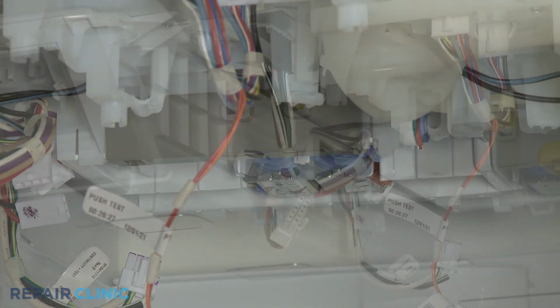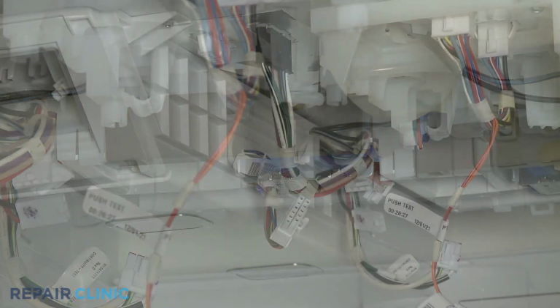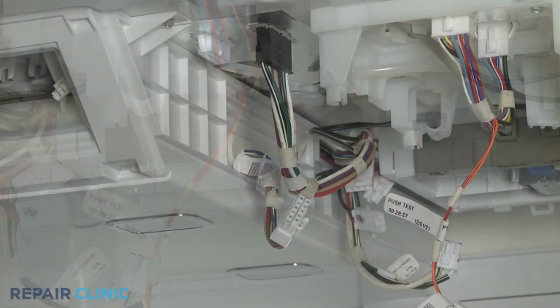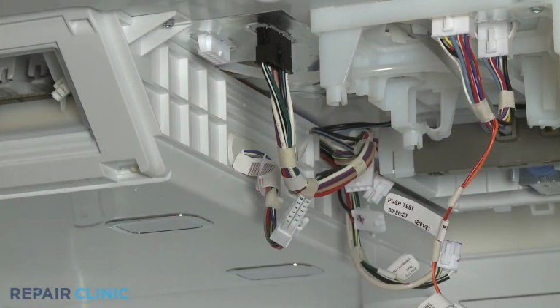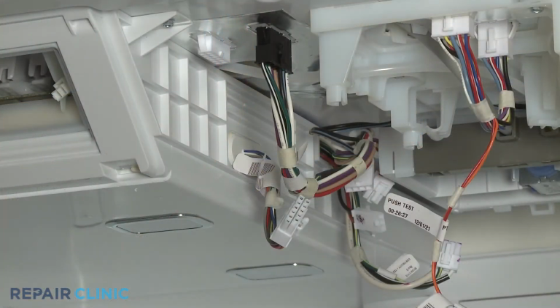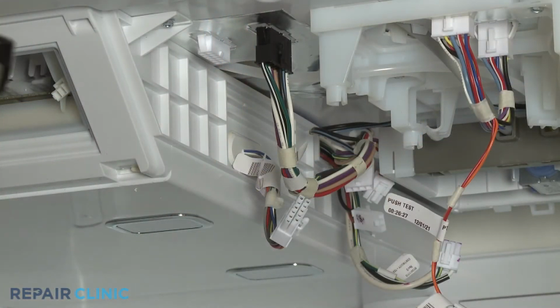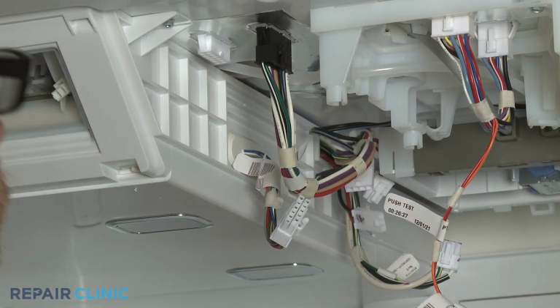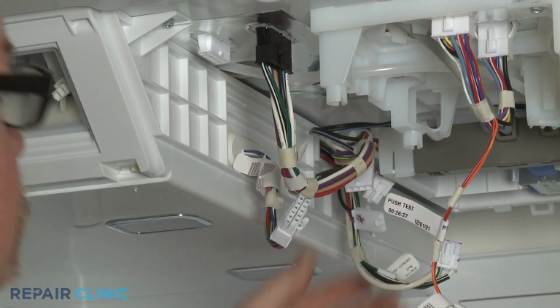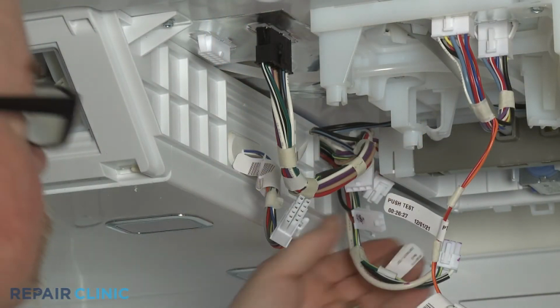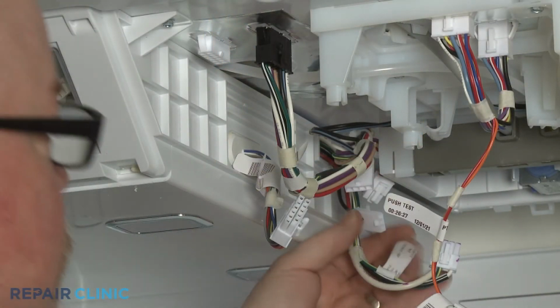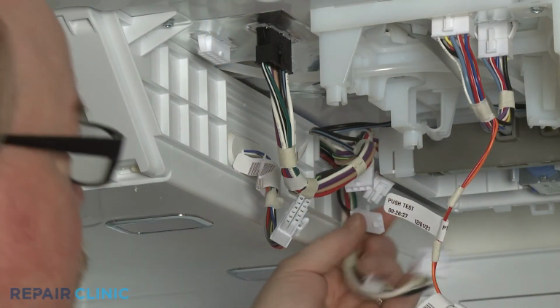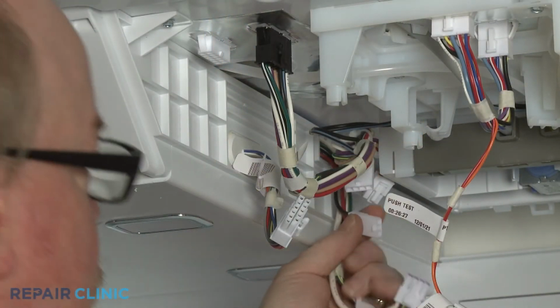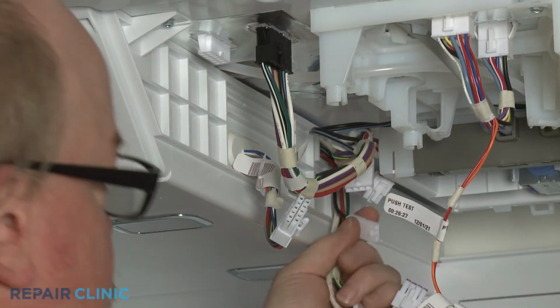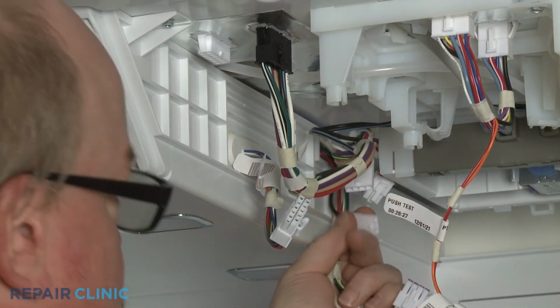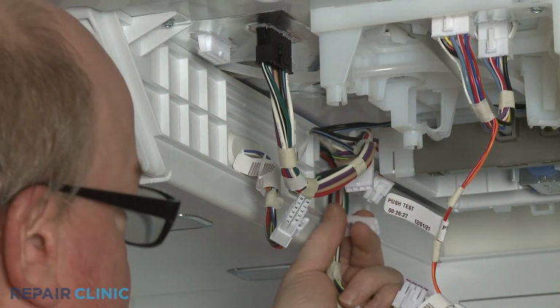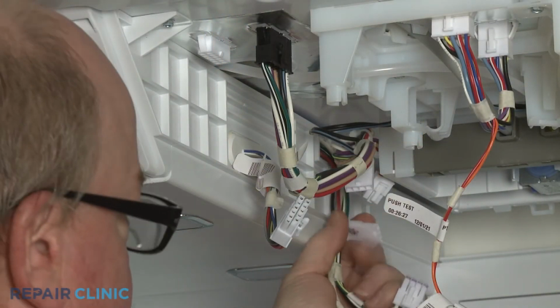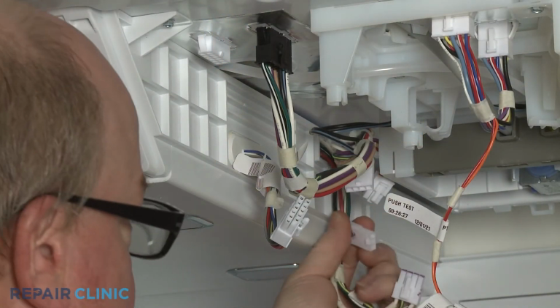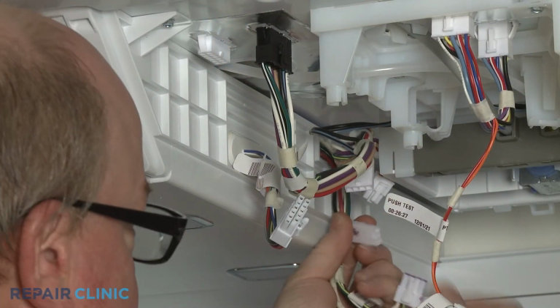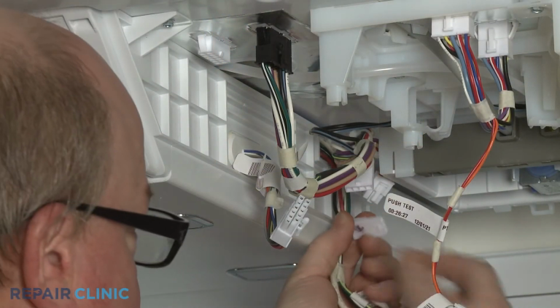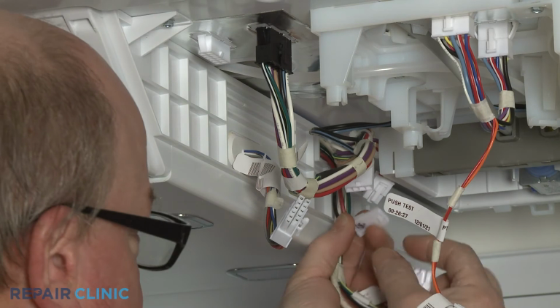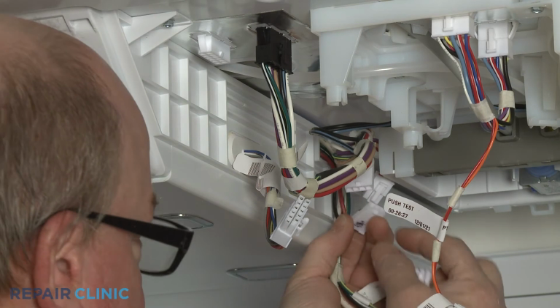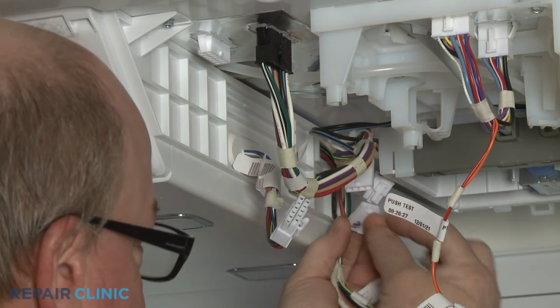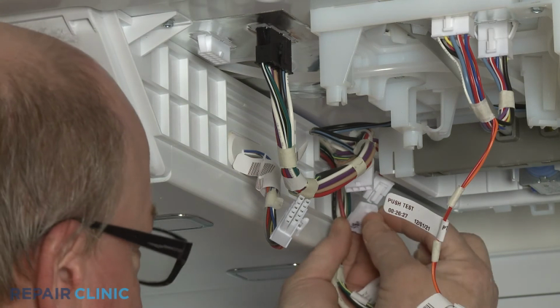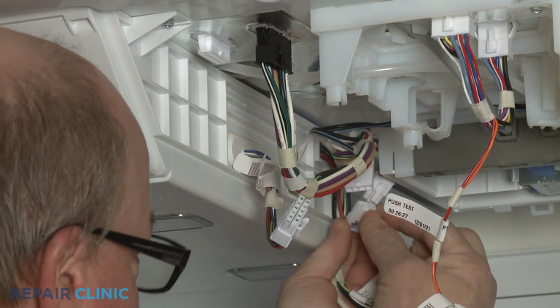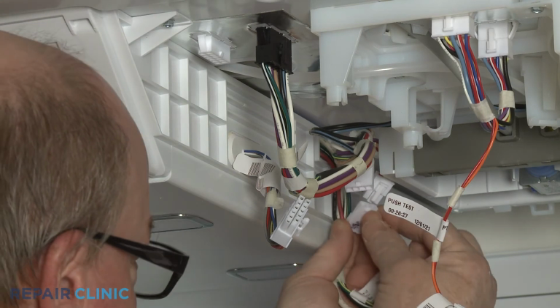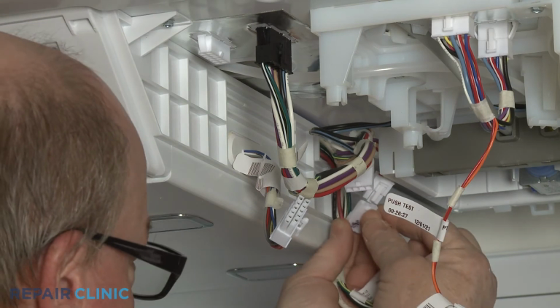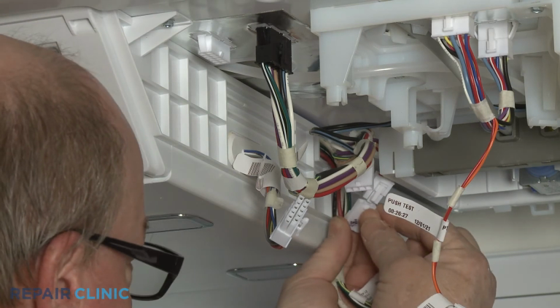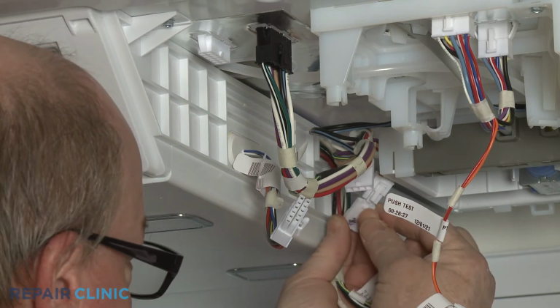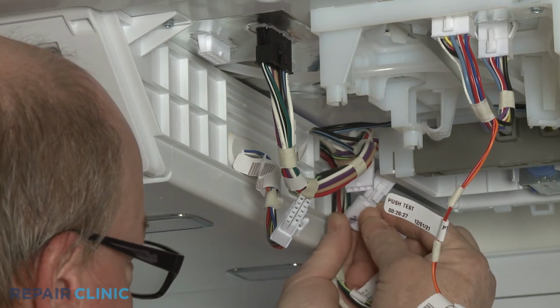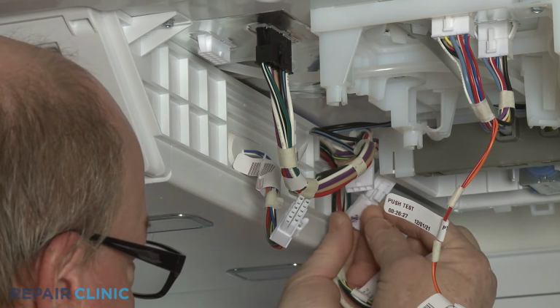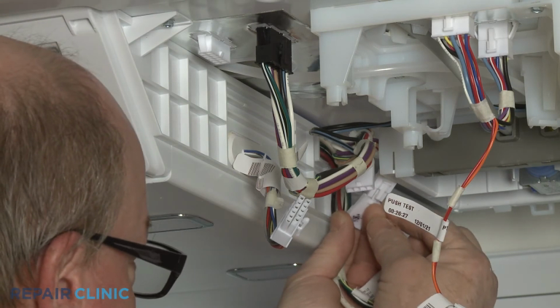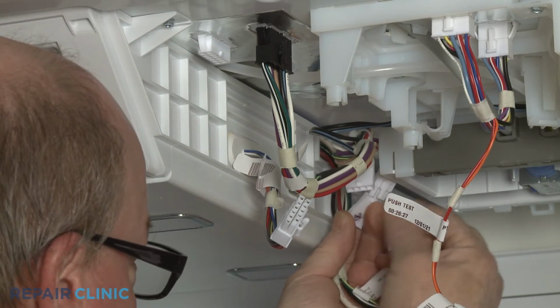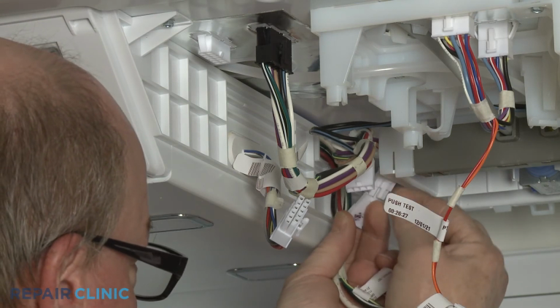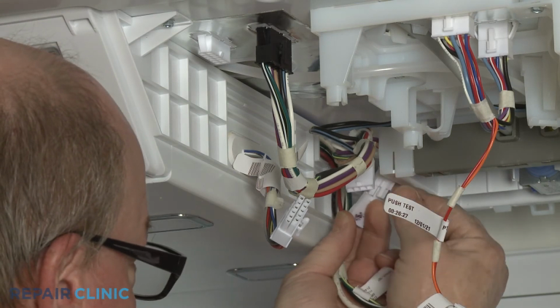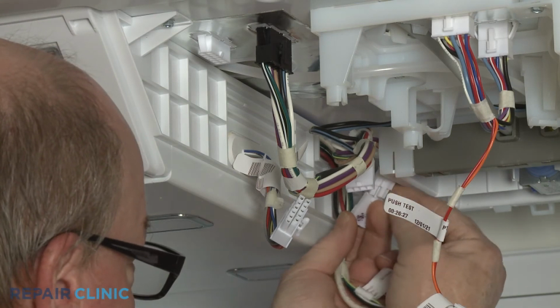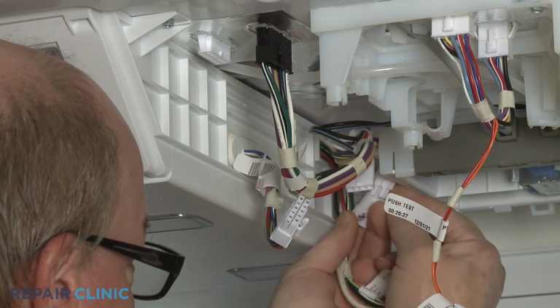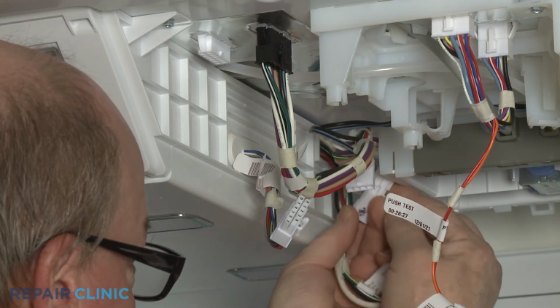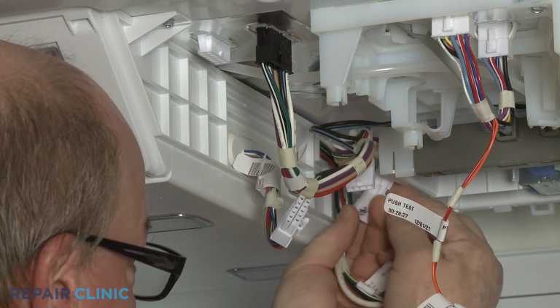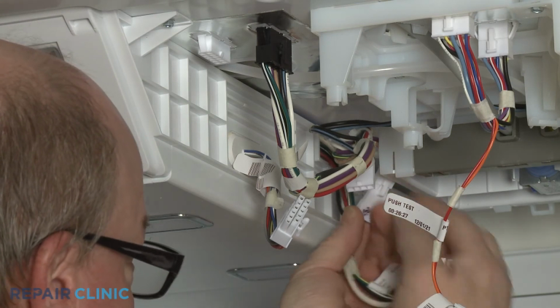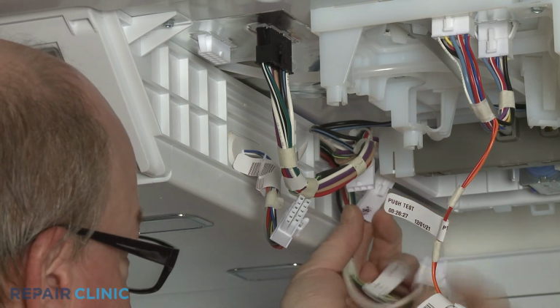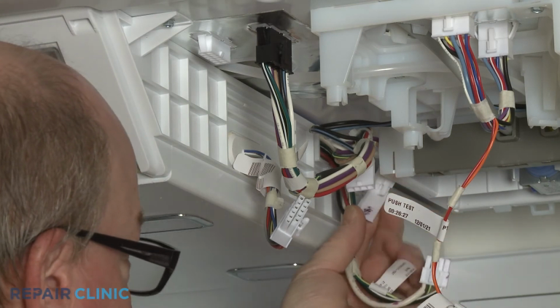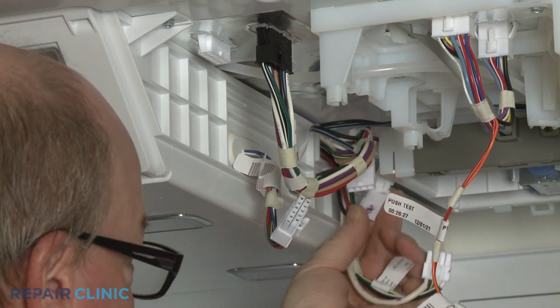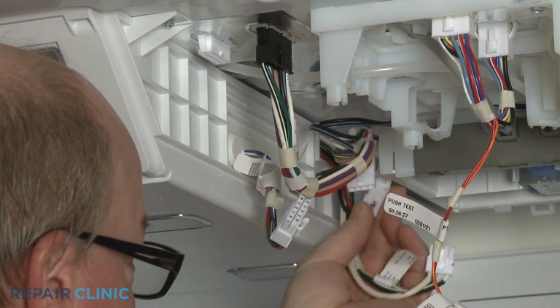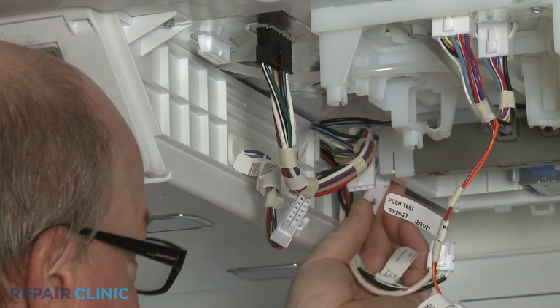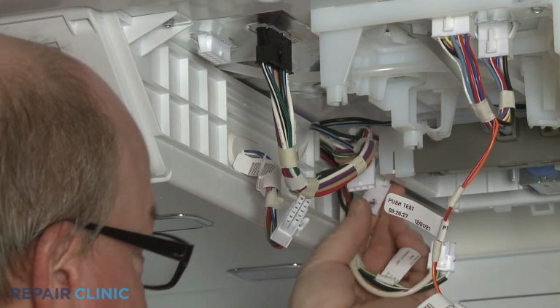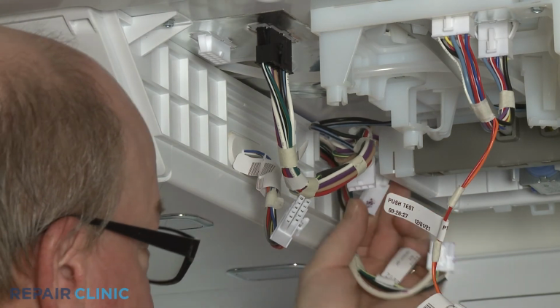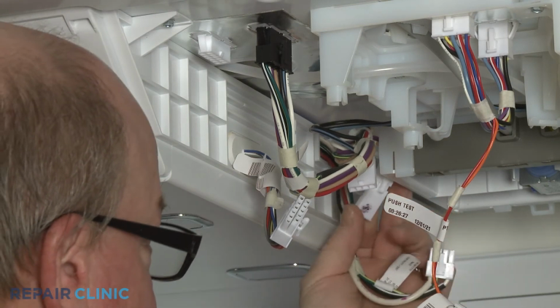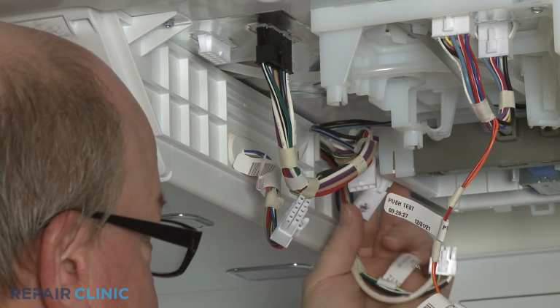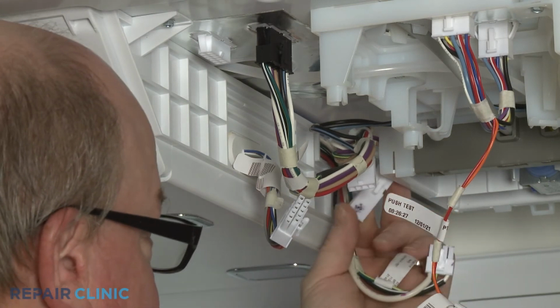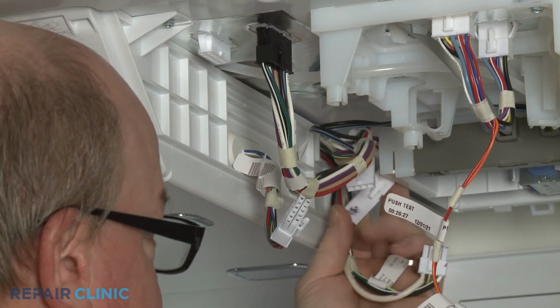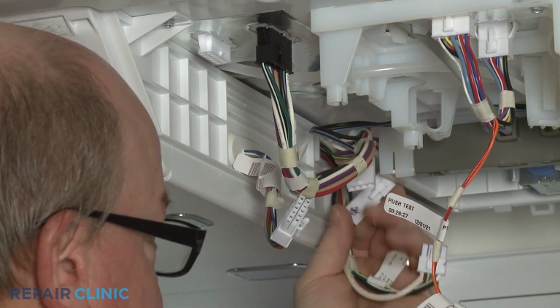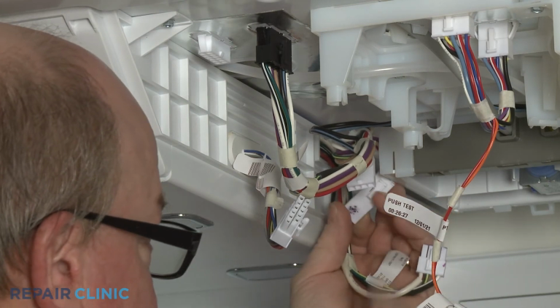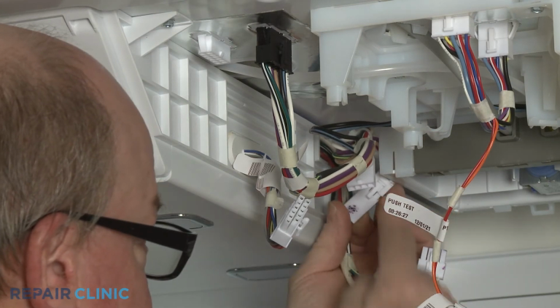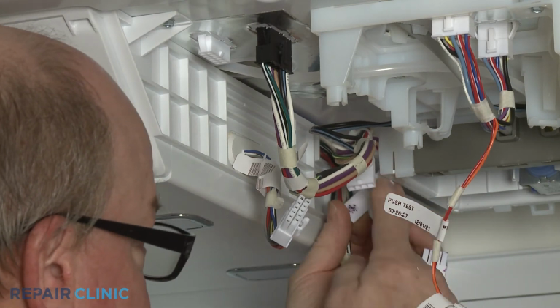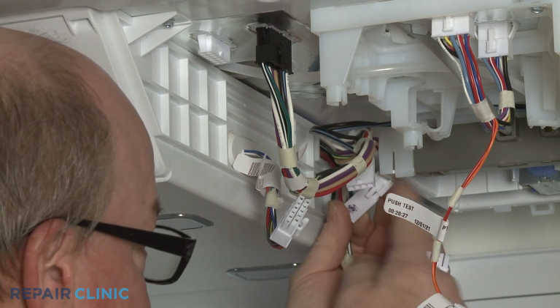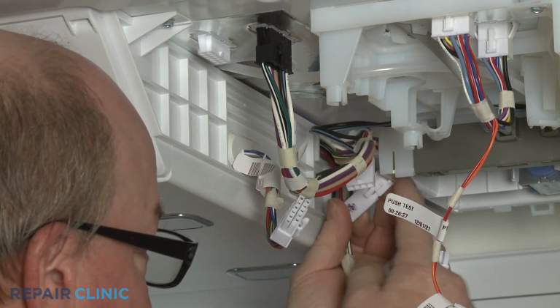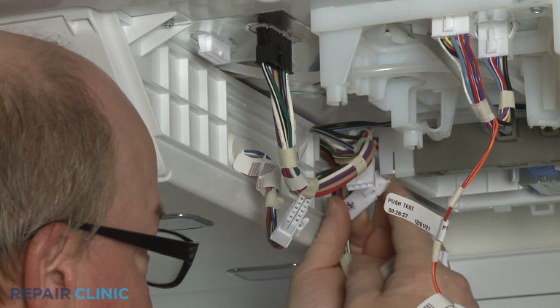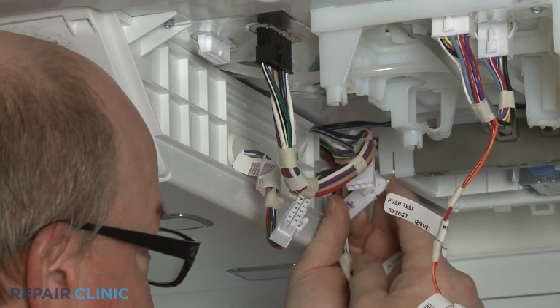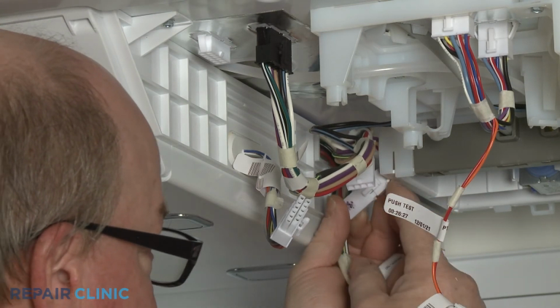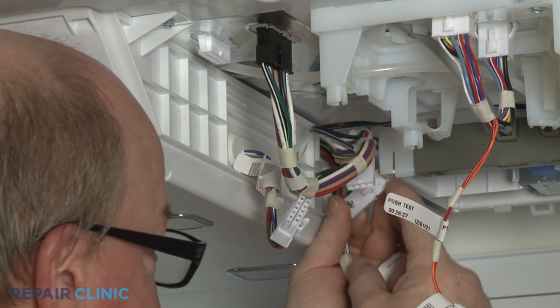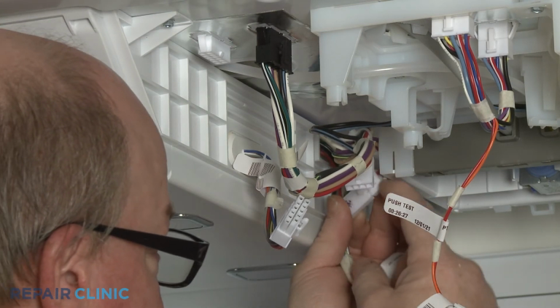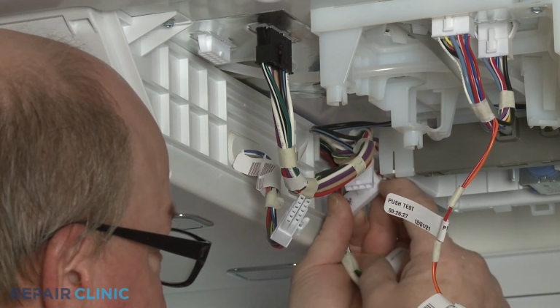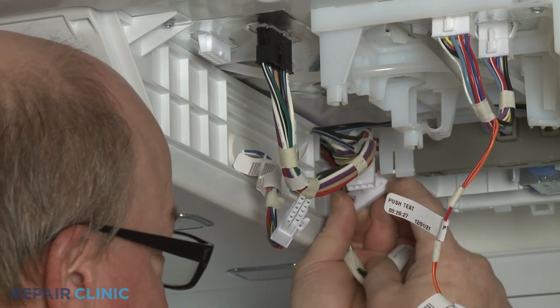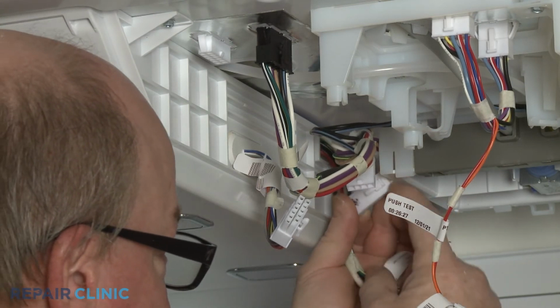Re-connect the ice maker and heater wire connectors, as well as the main ice box wire connector.